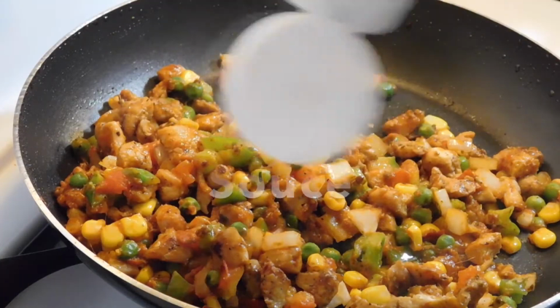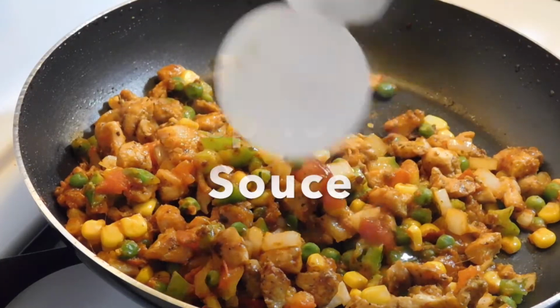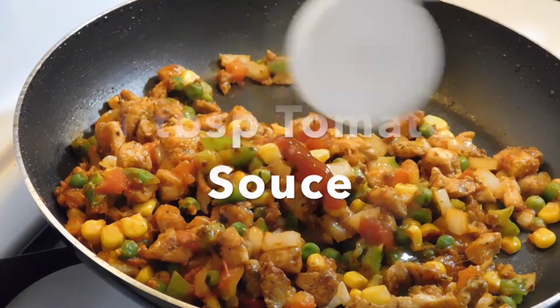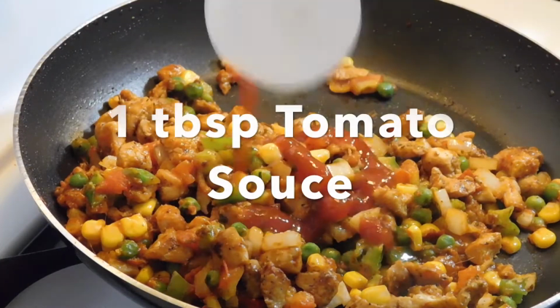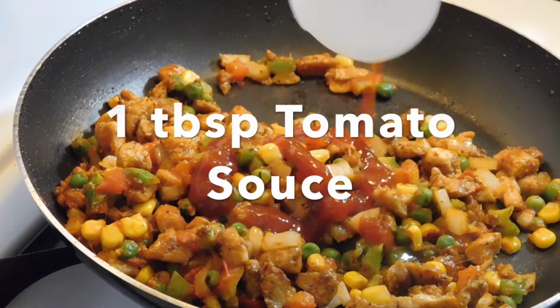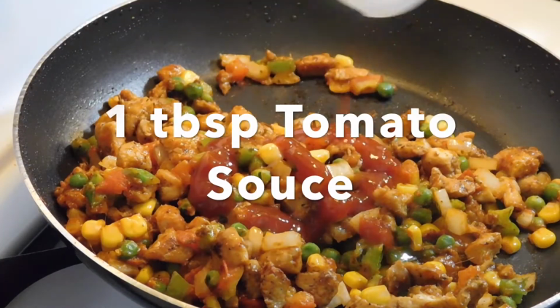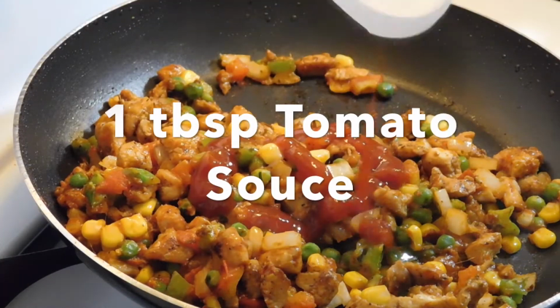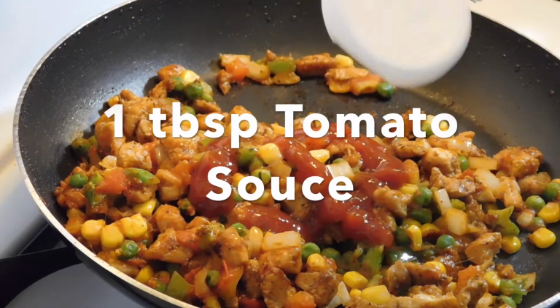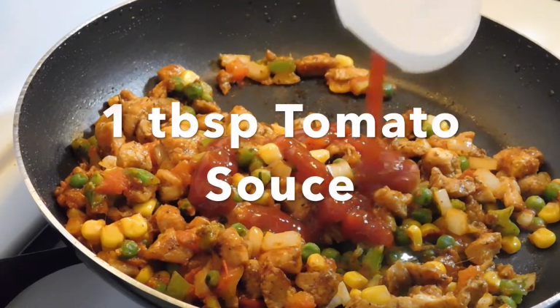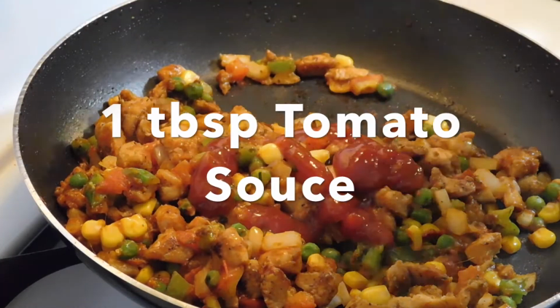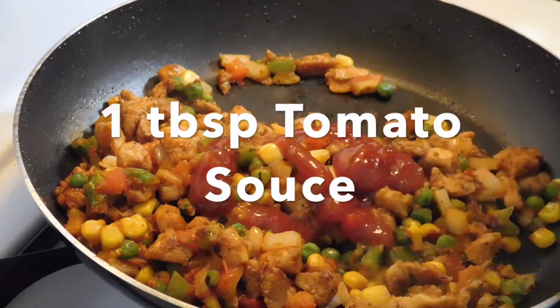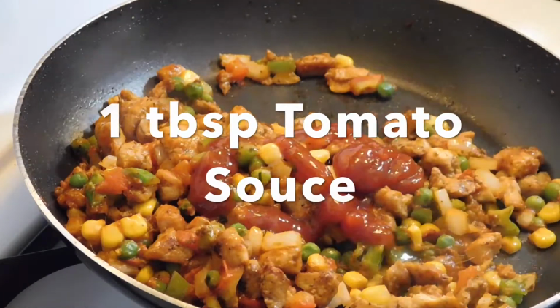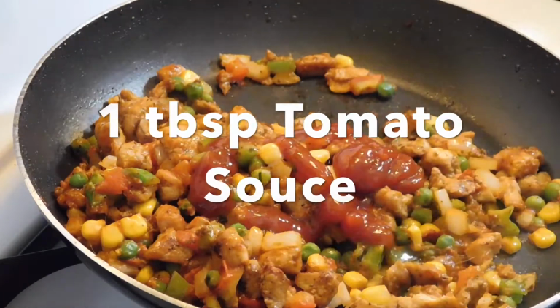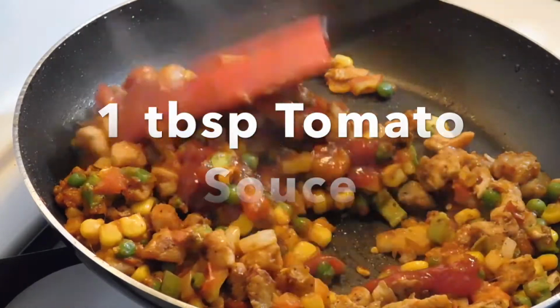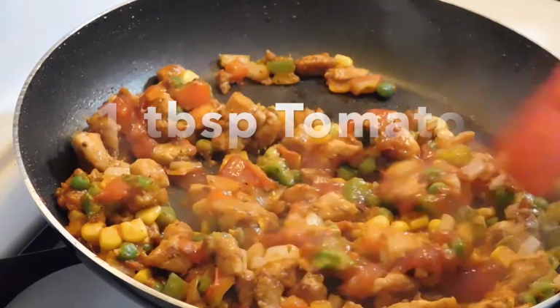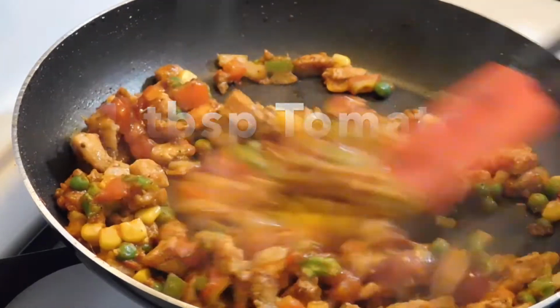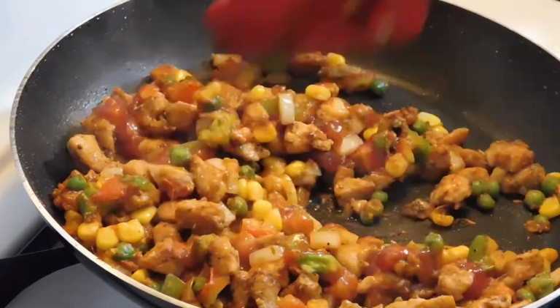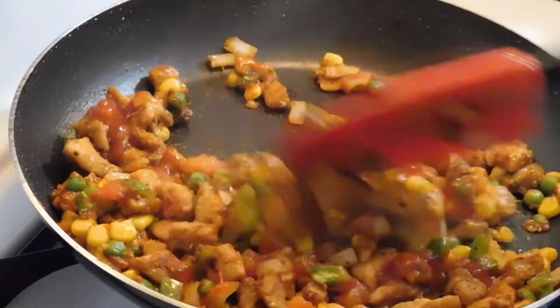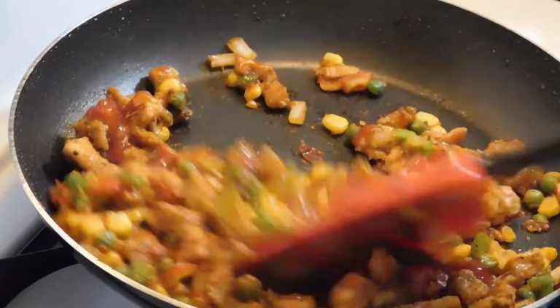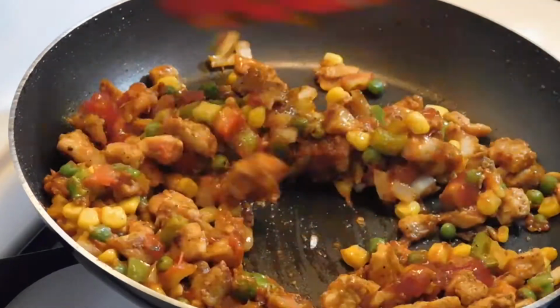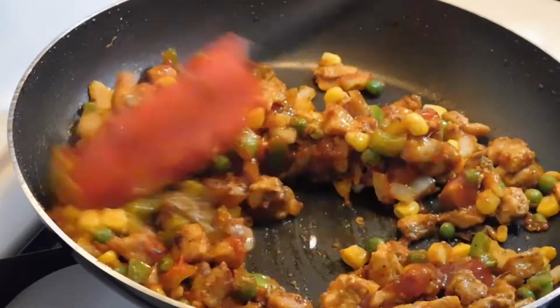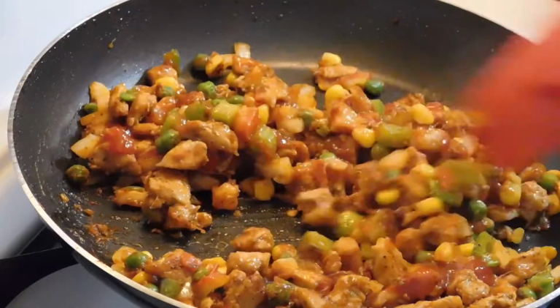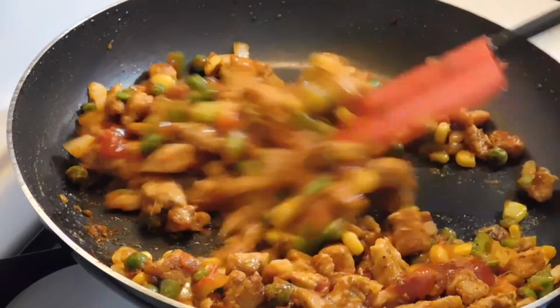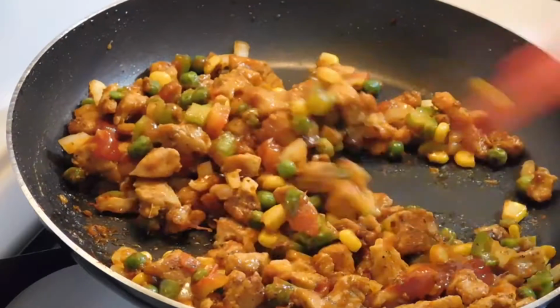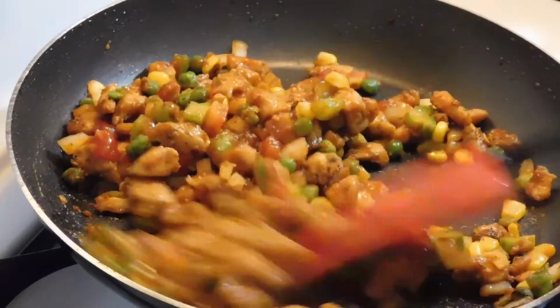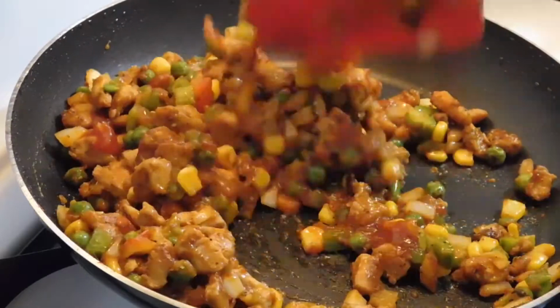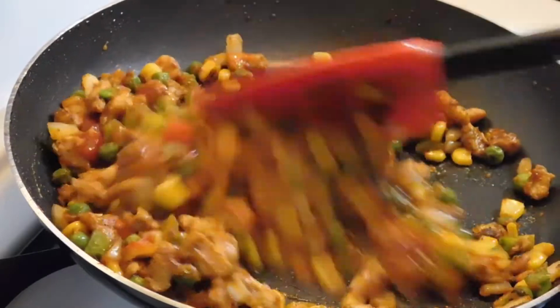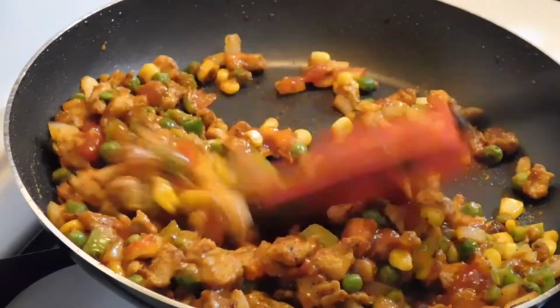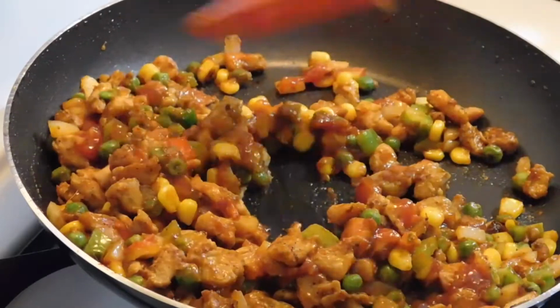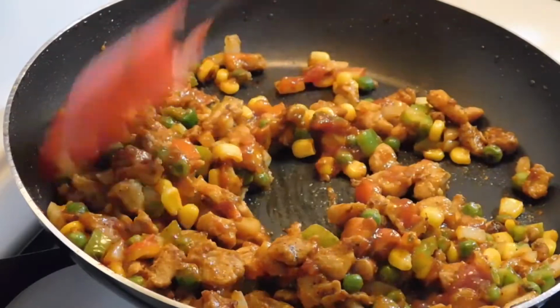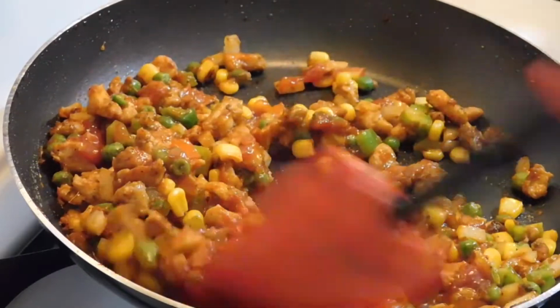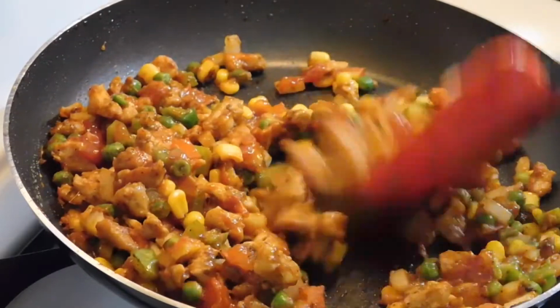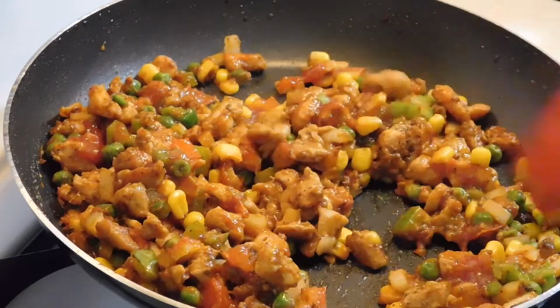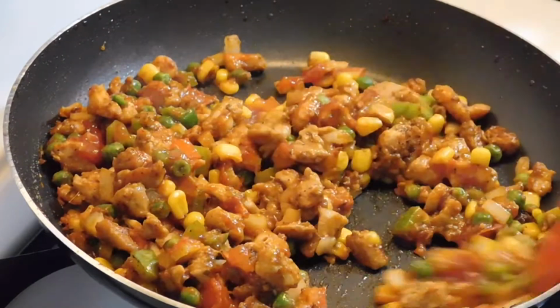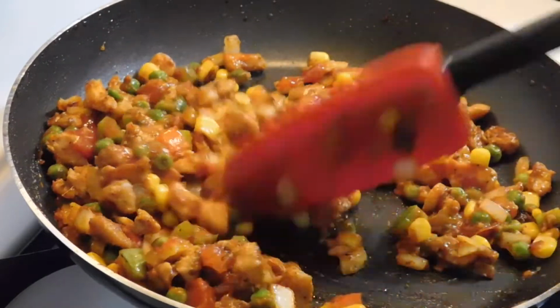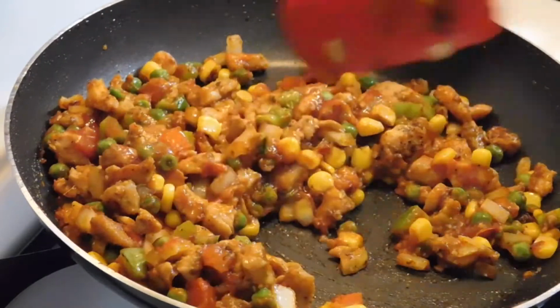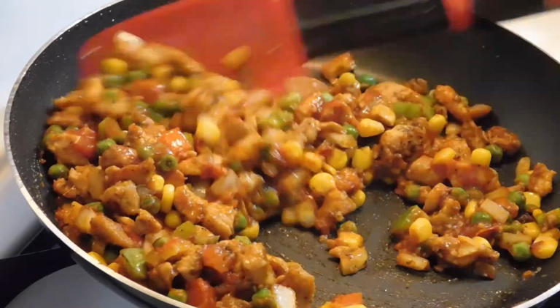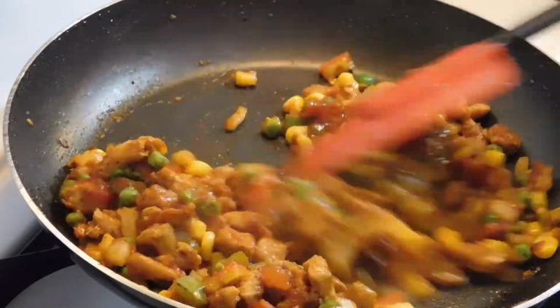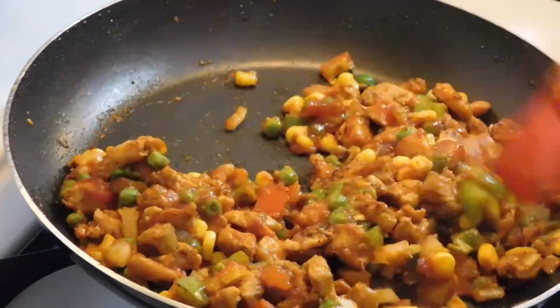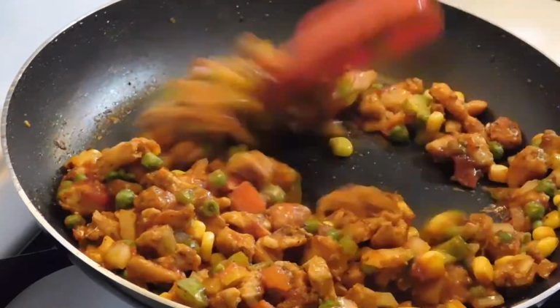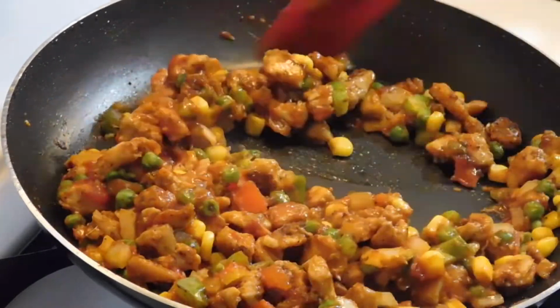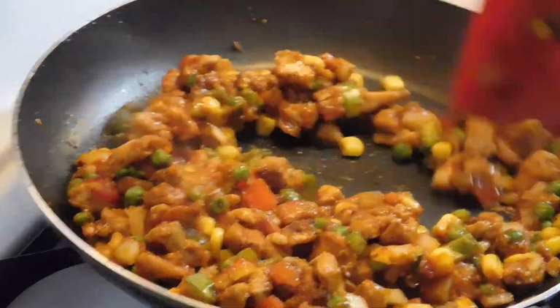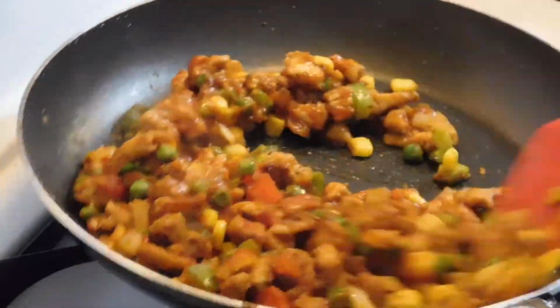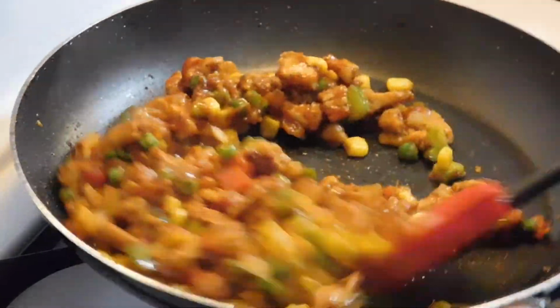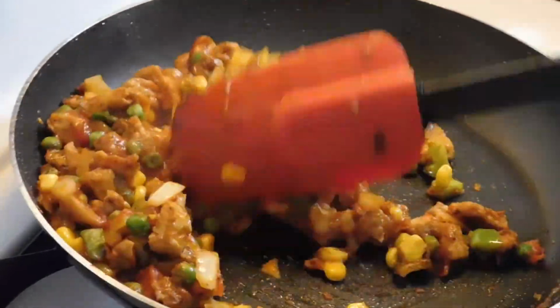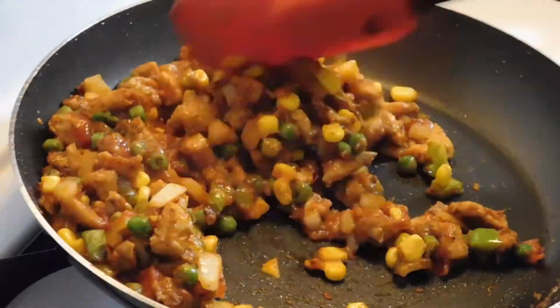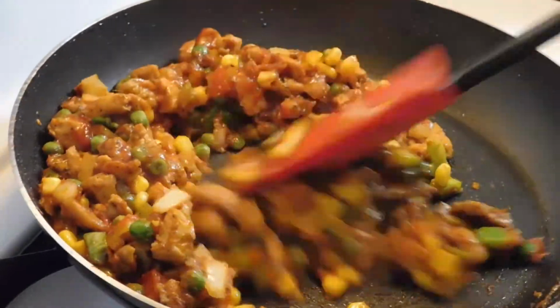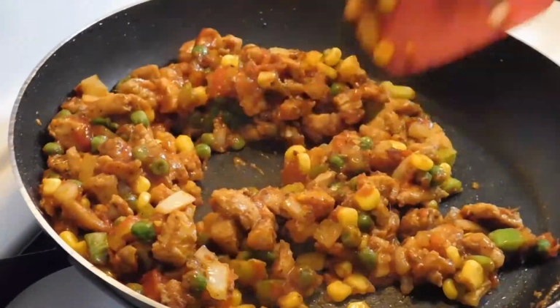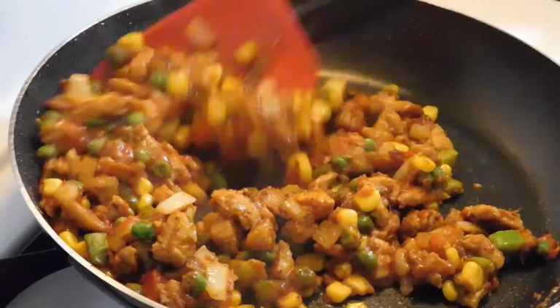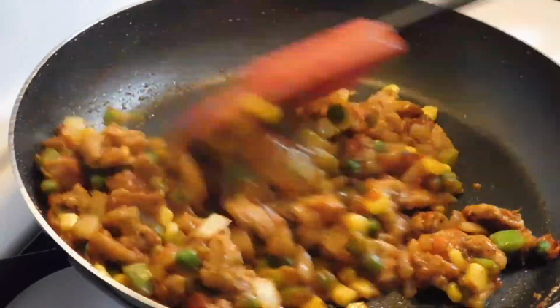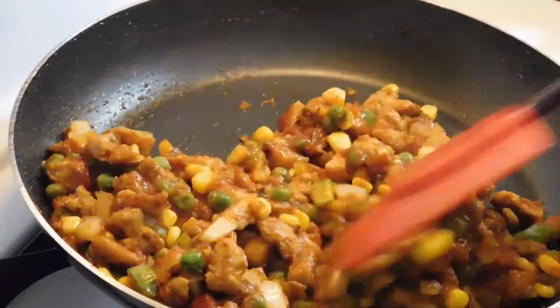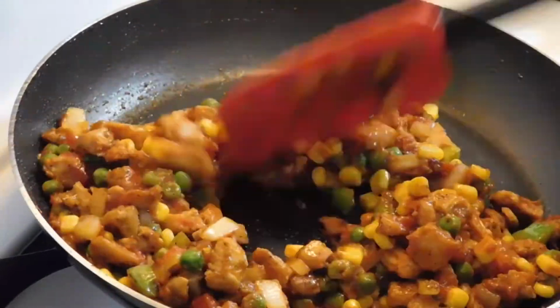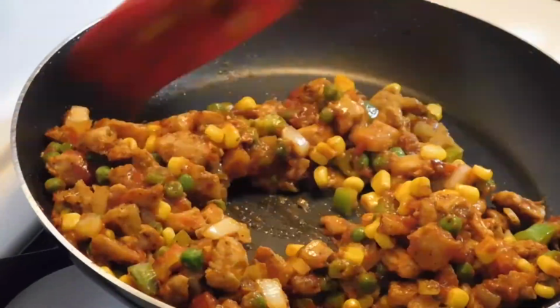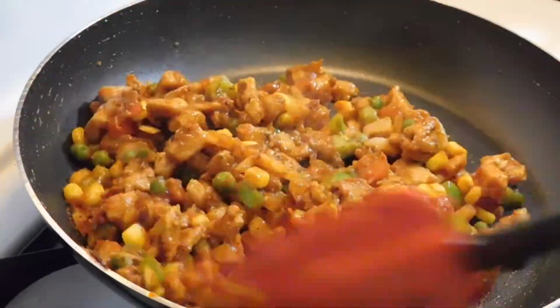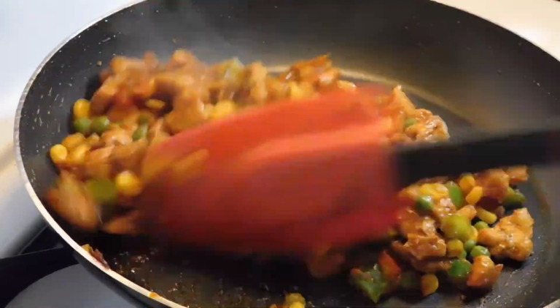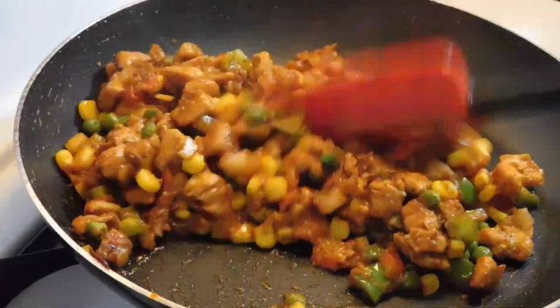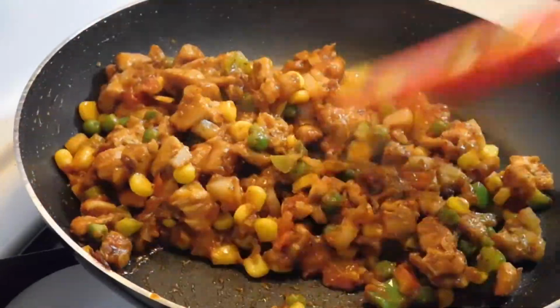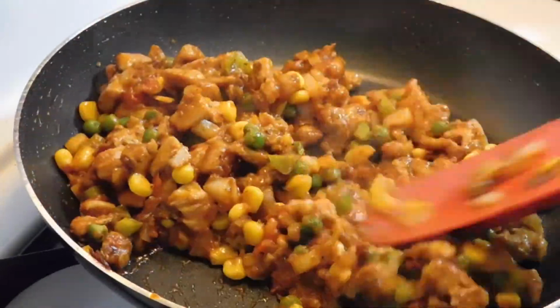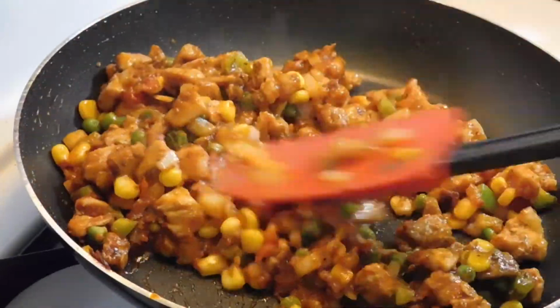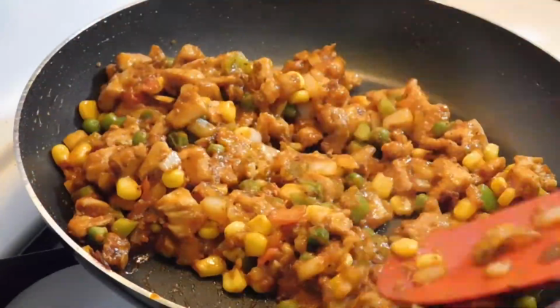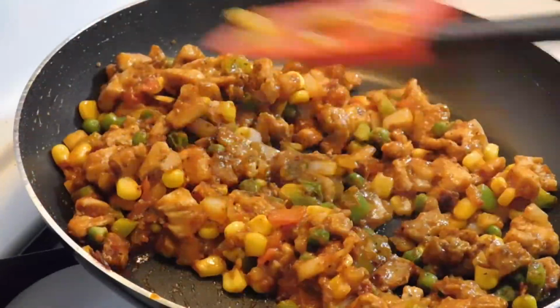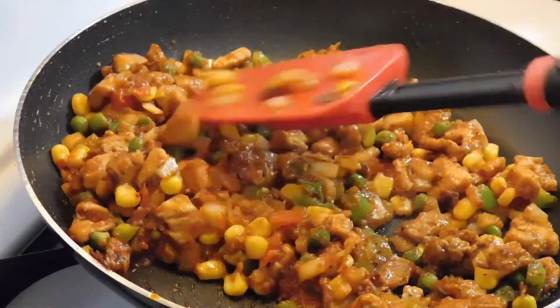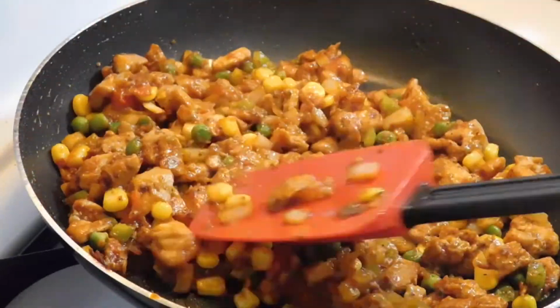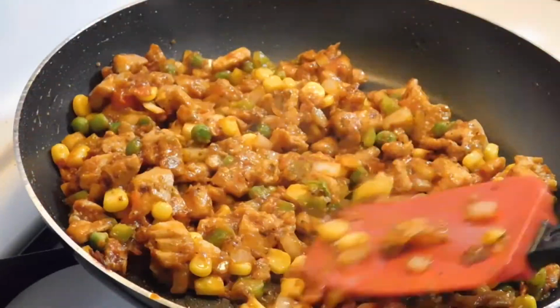I will add 1 tablespoon of tomato sauce. If you prefer not to add it, you can skip the sauce. Cook and mix it well until everything is warm and combined.